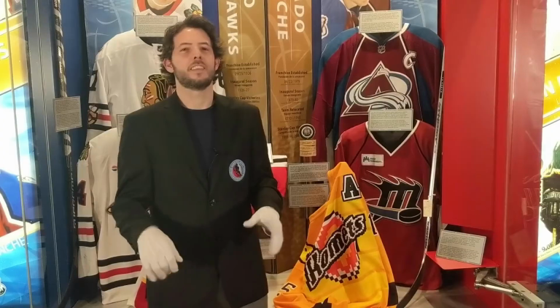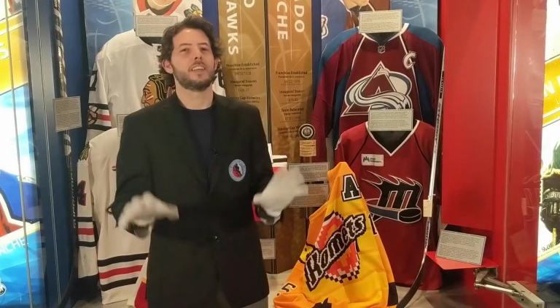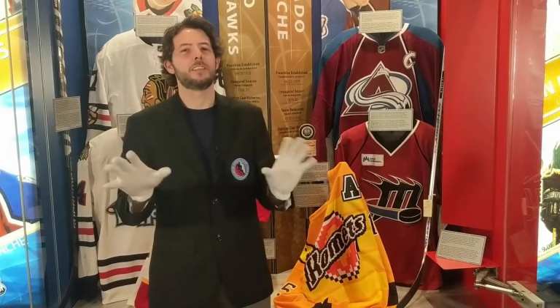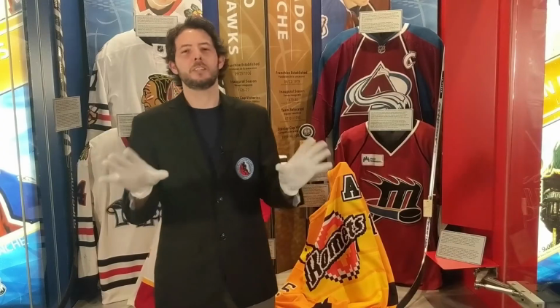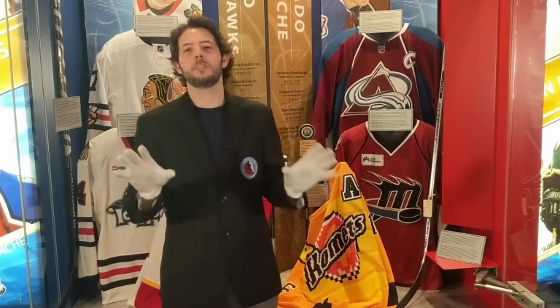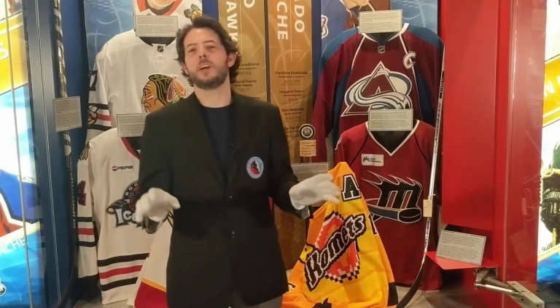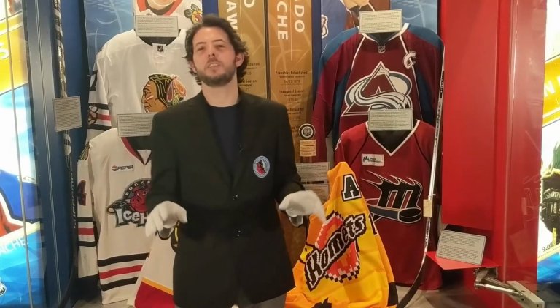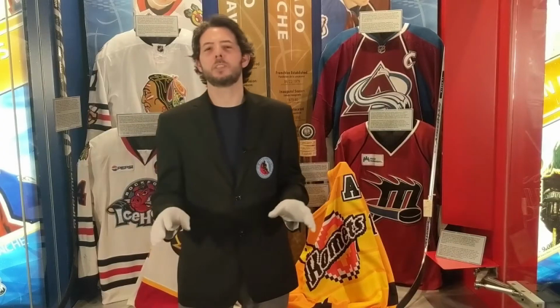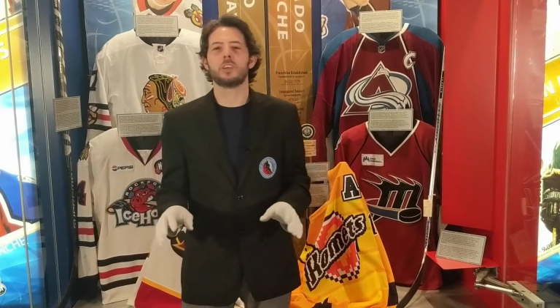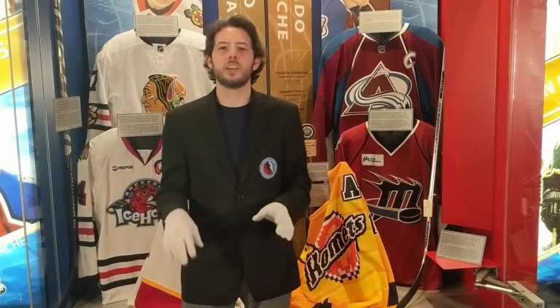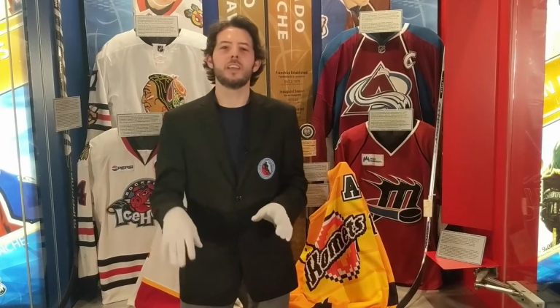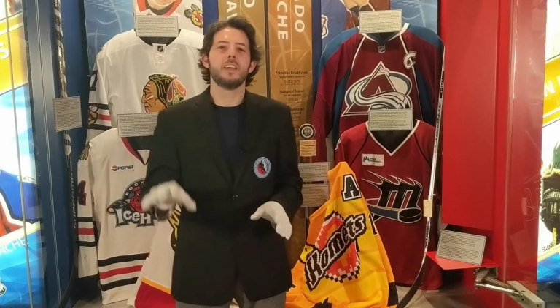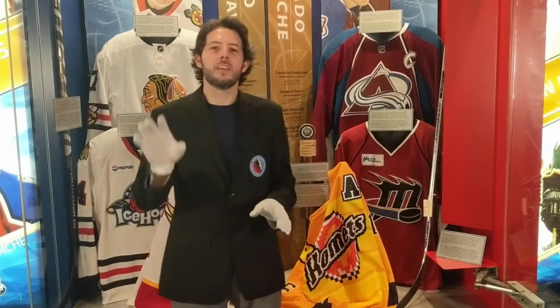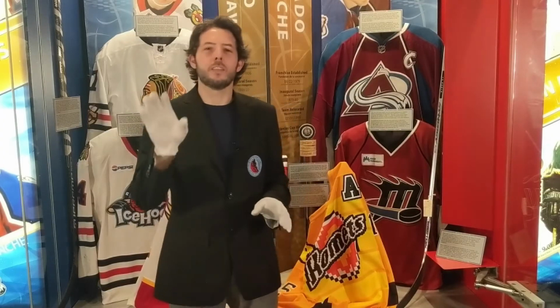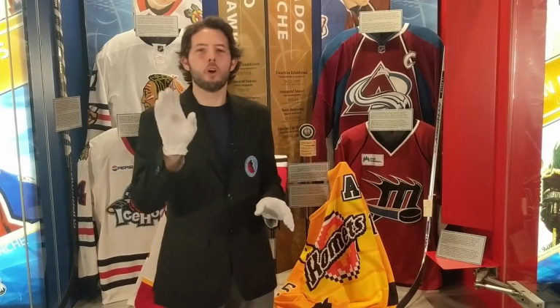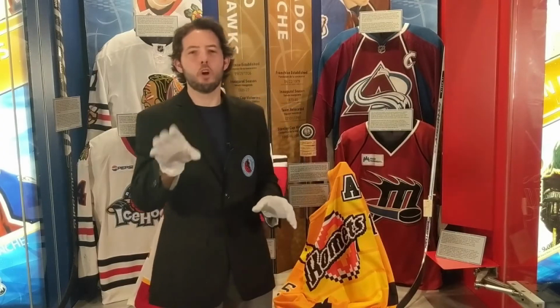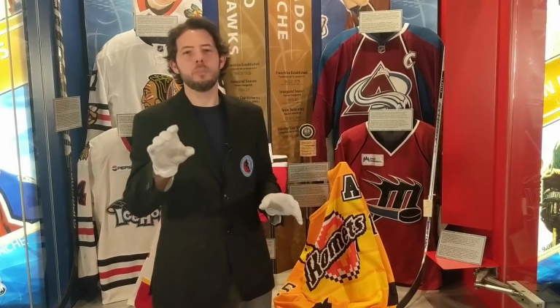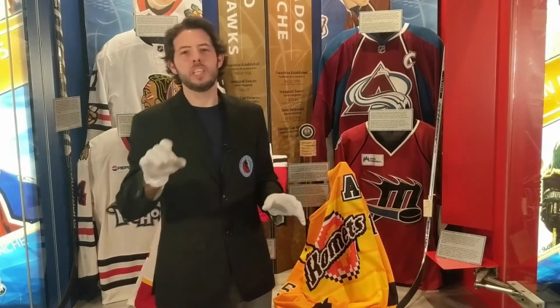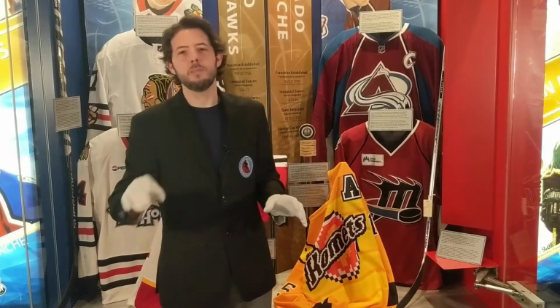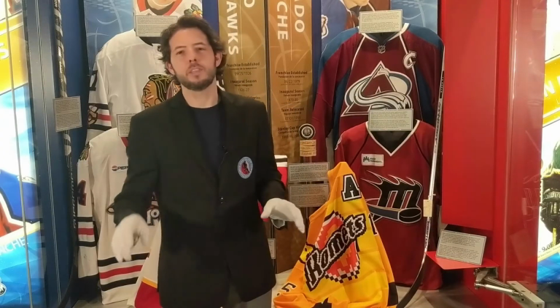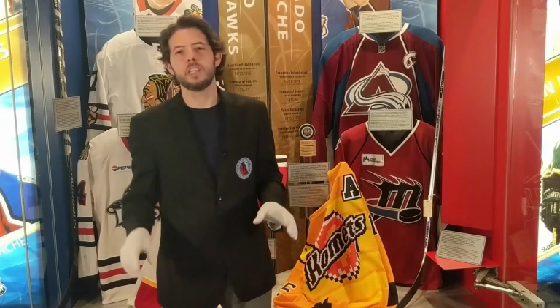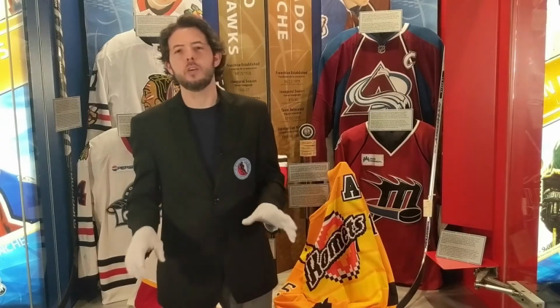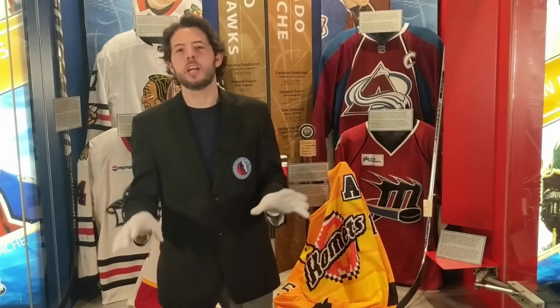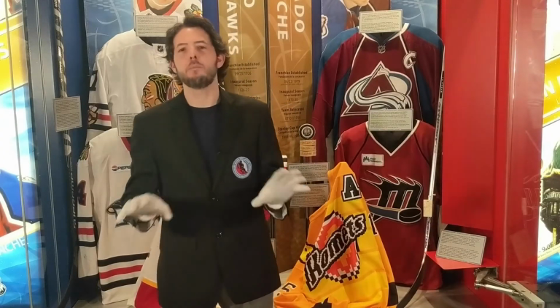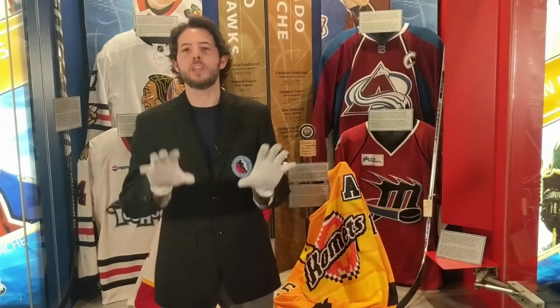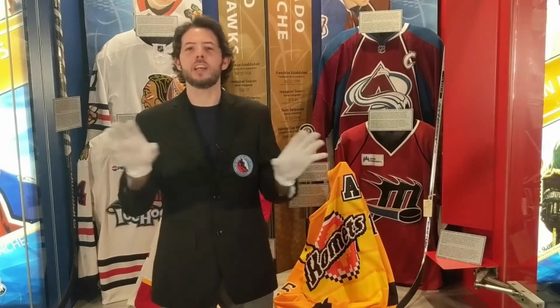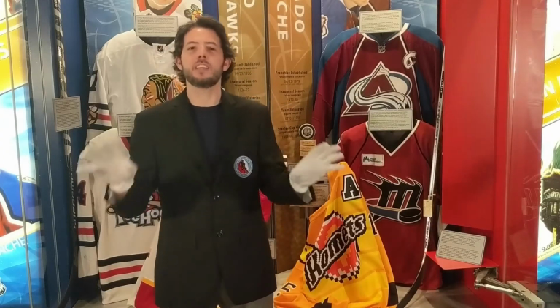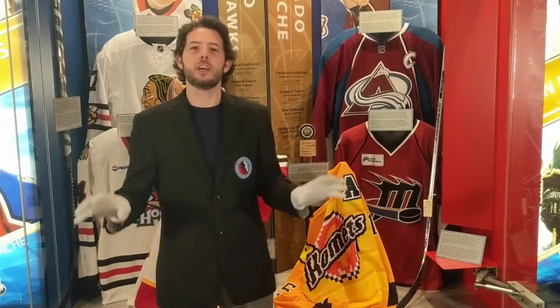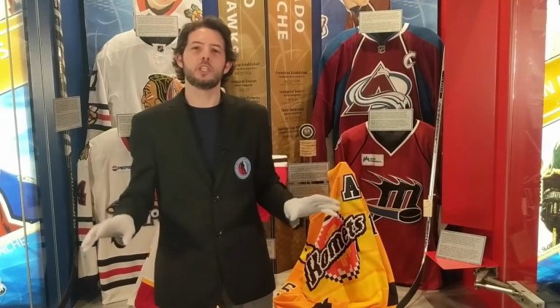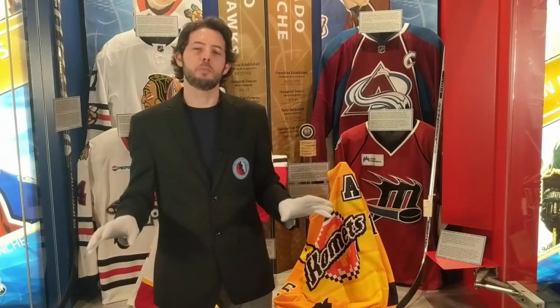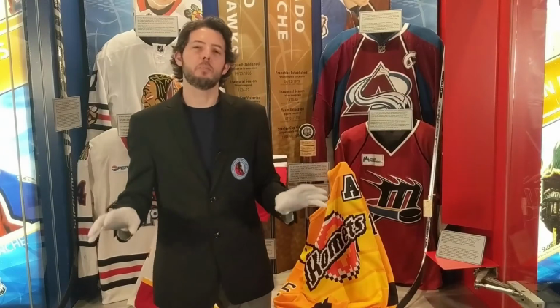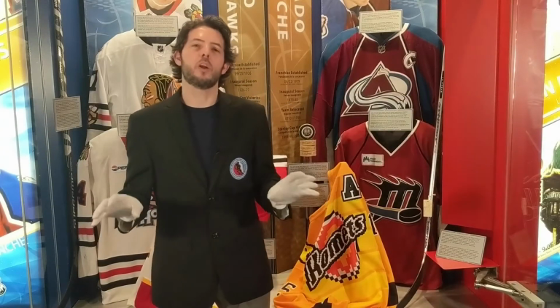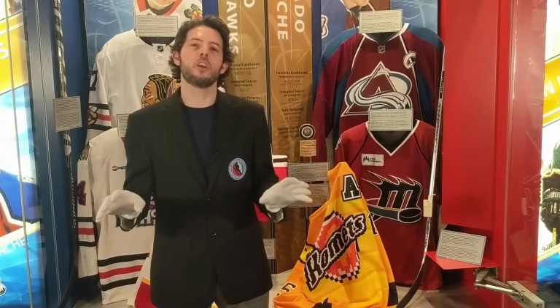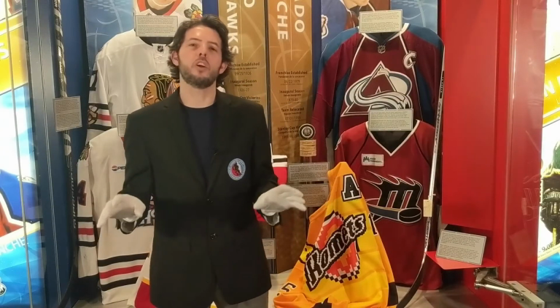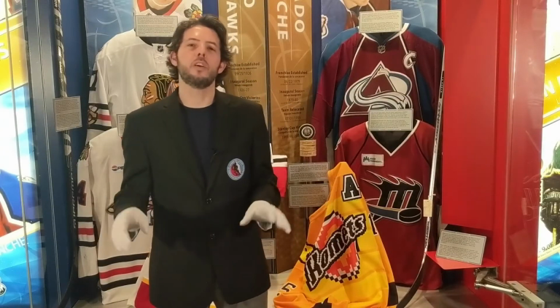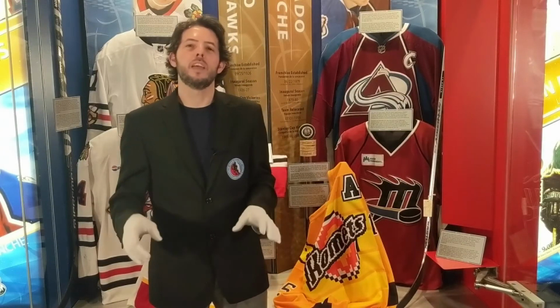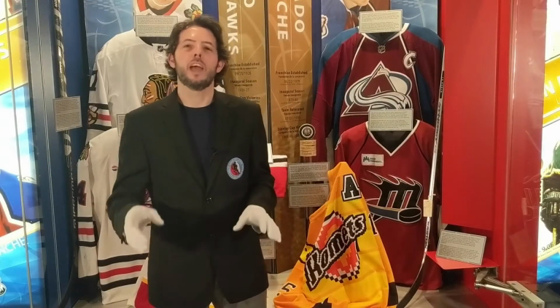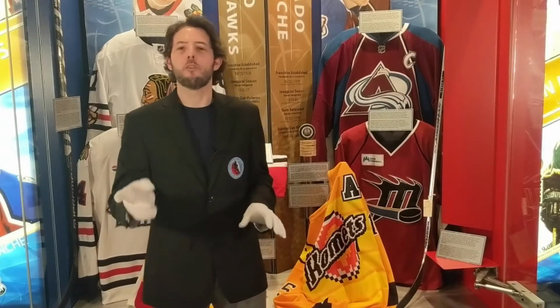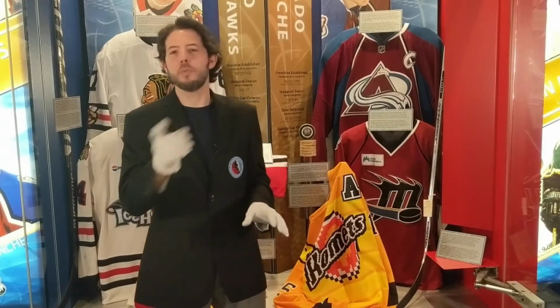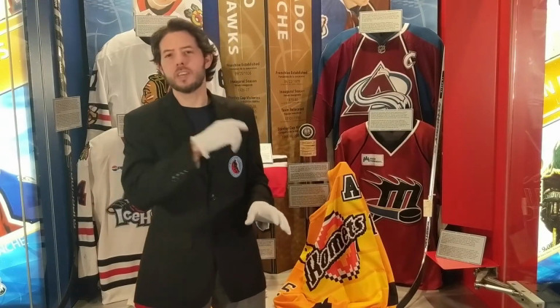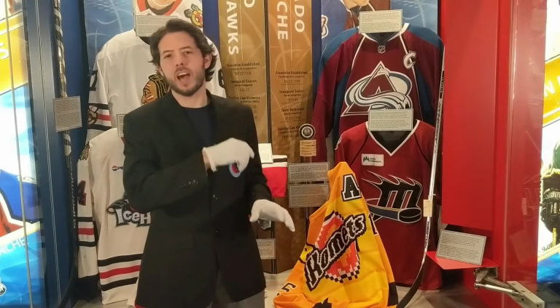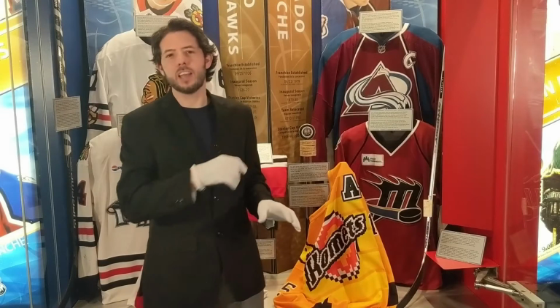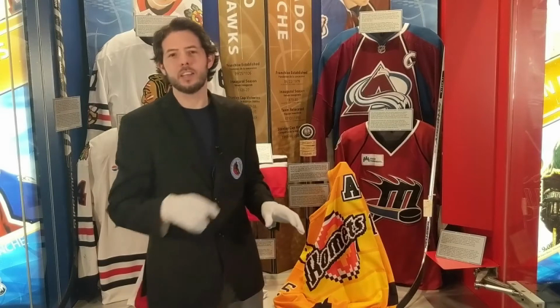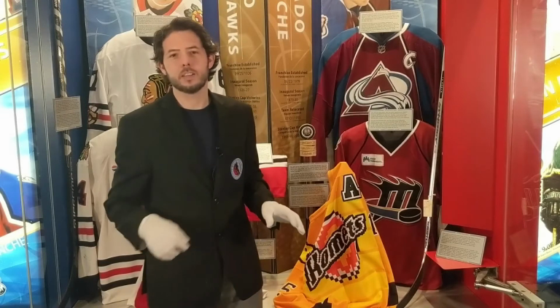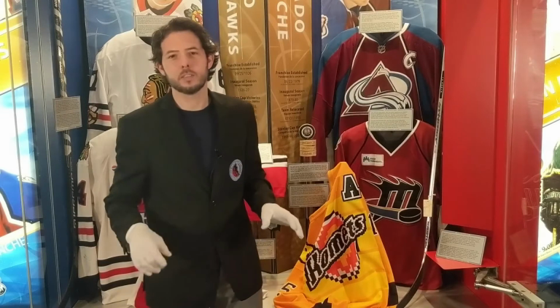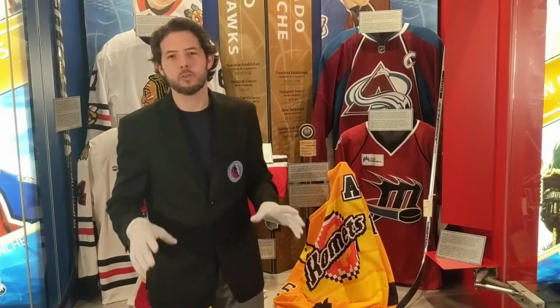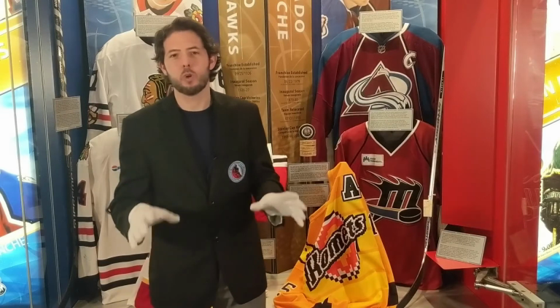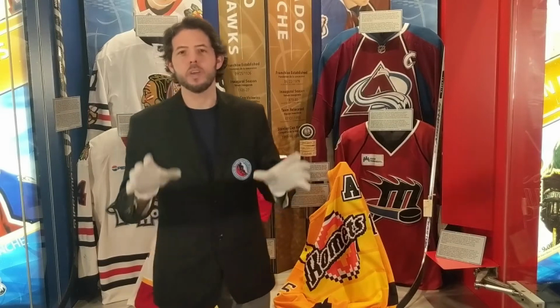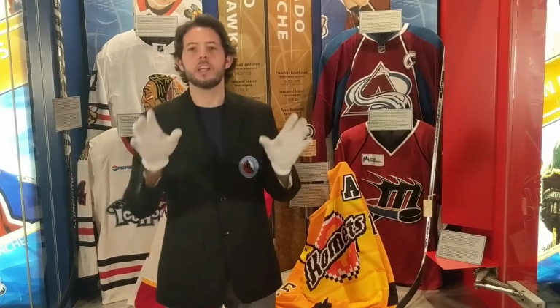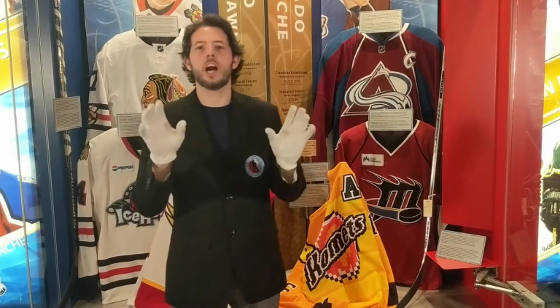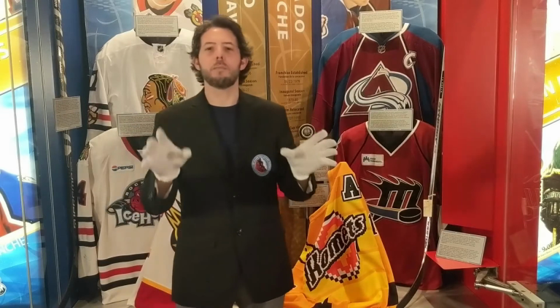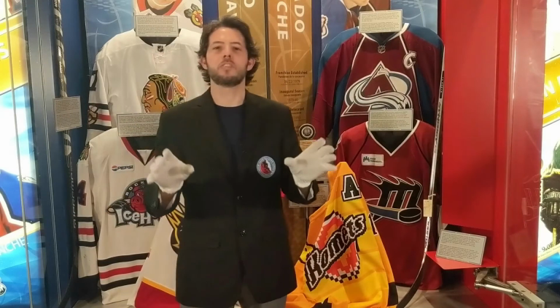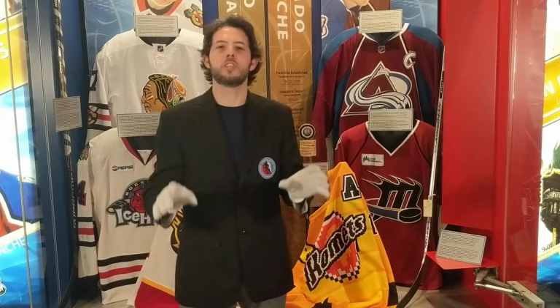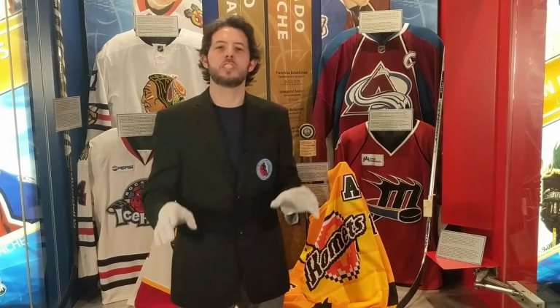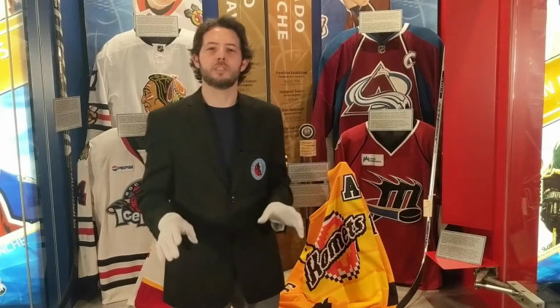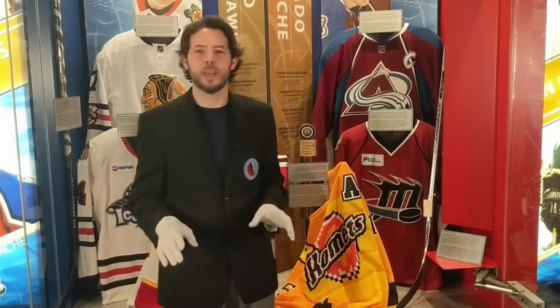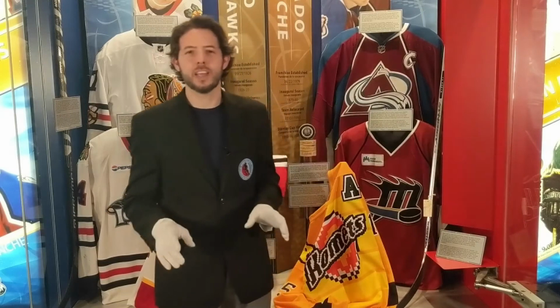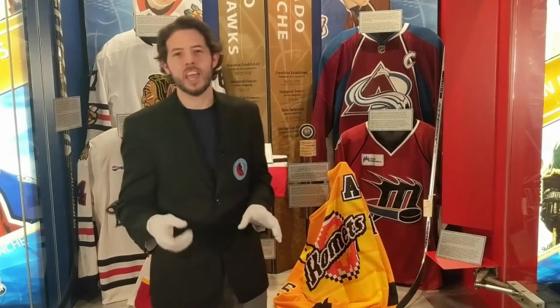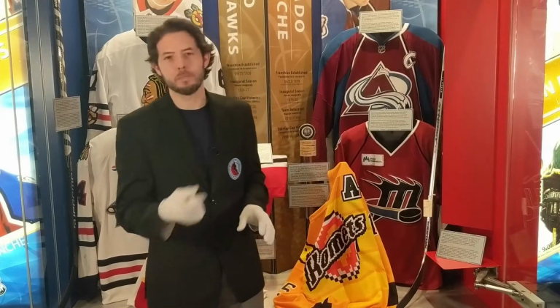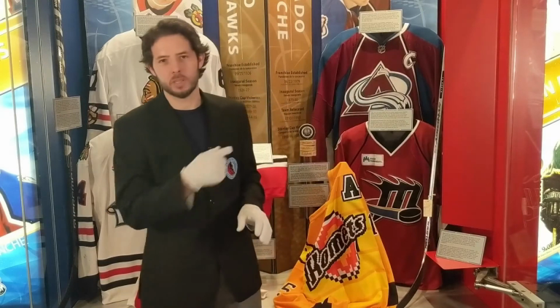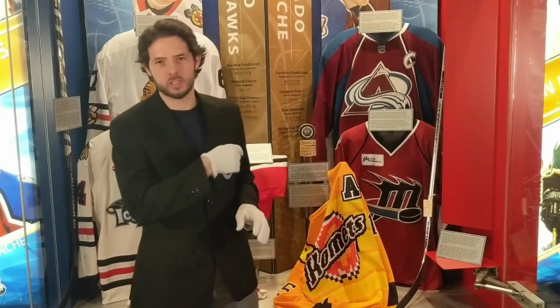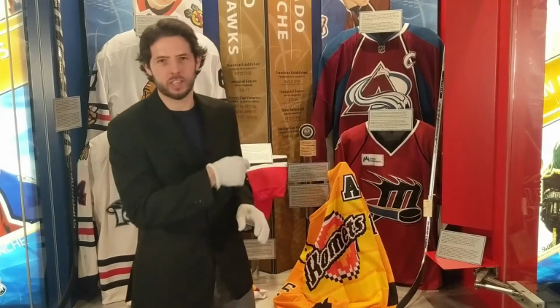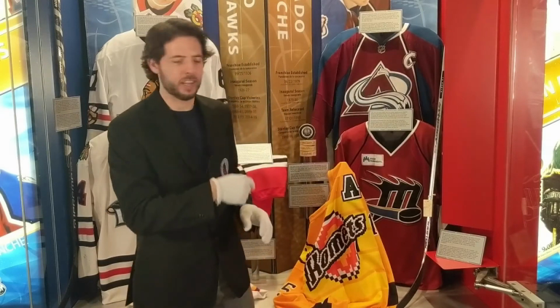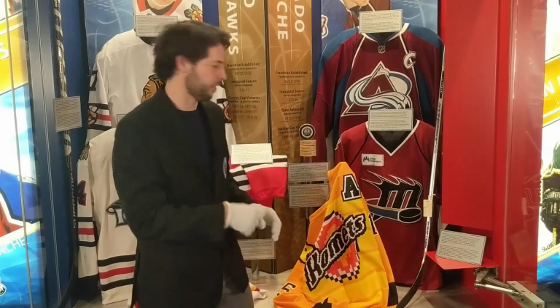It's such a fun story — the home team Toledo come decked out as Super Mario, and what we got here is the Fort Wayne Comets jersey from that game. Let's check it out.